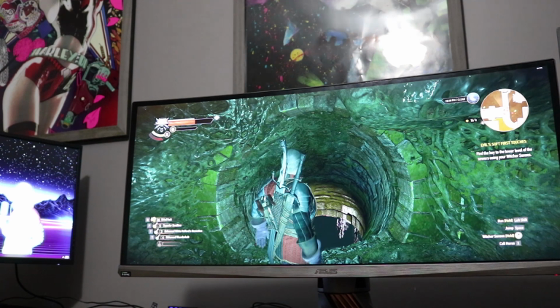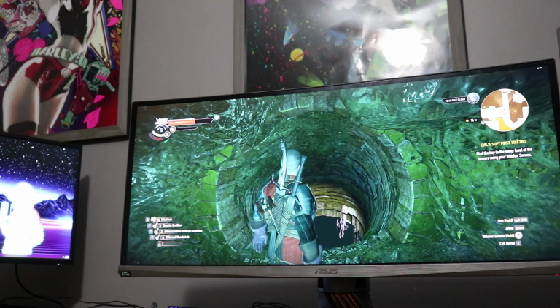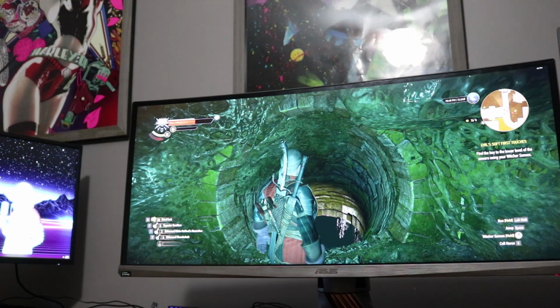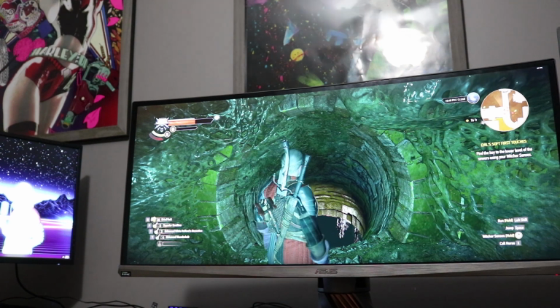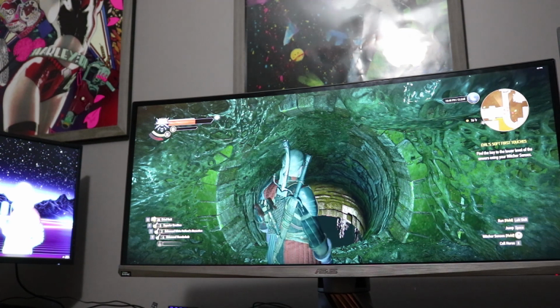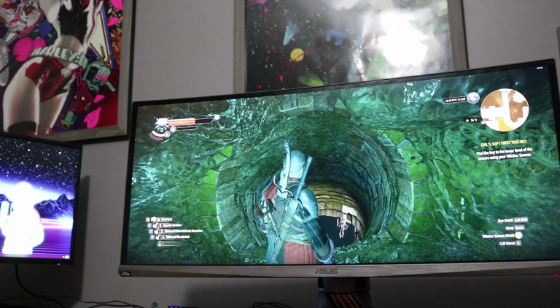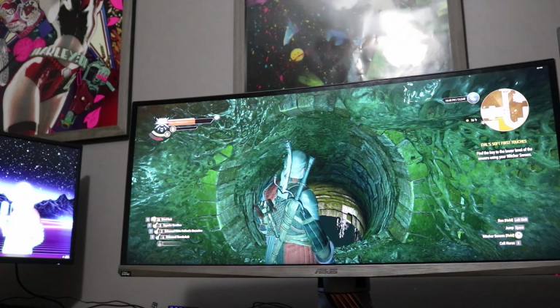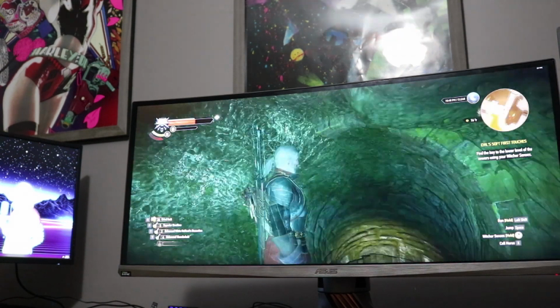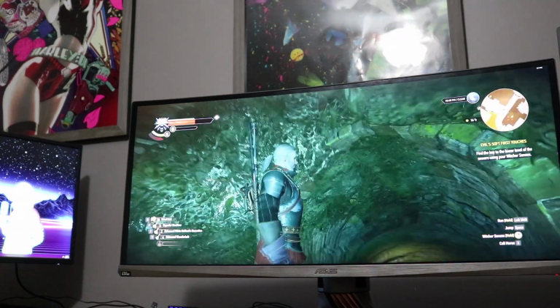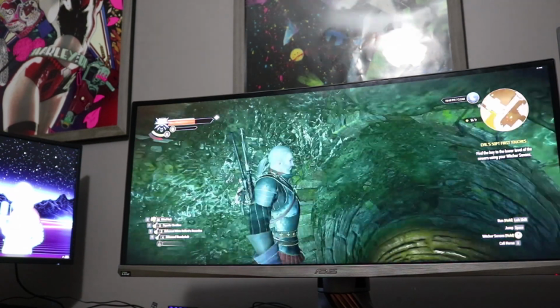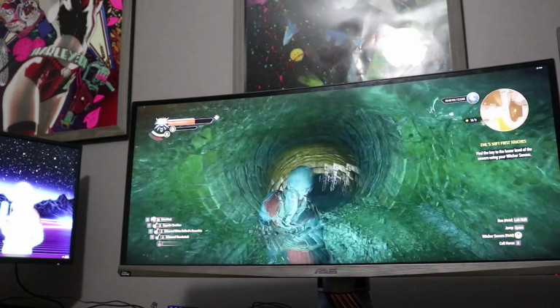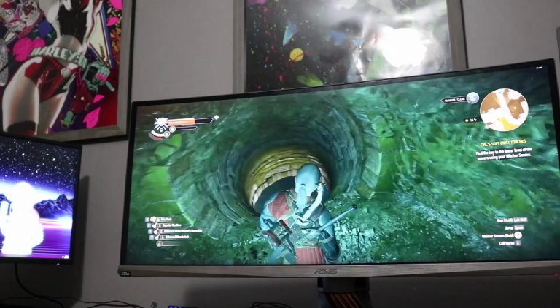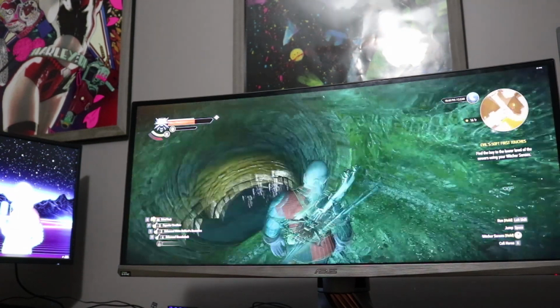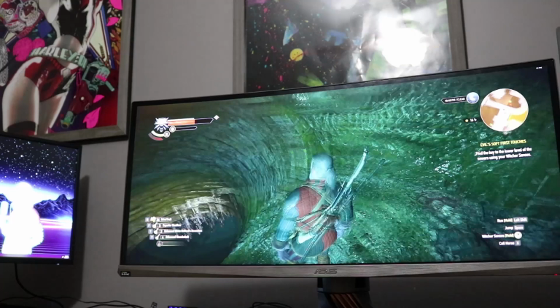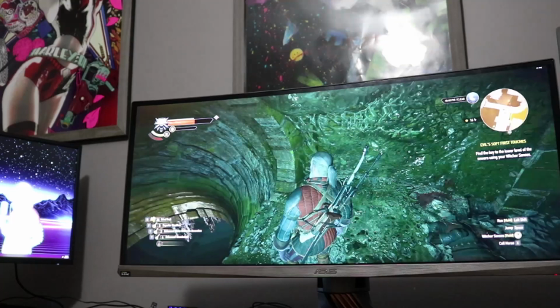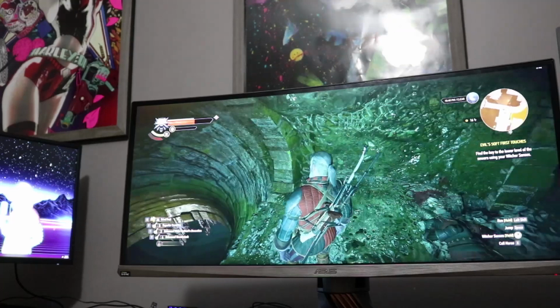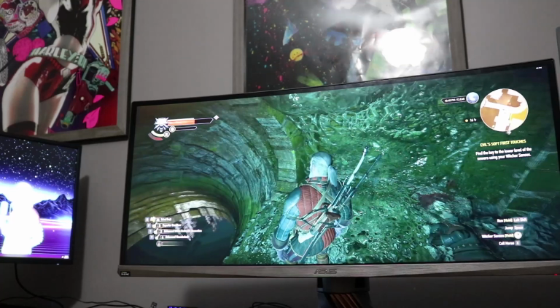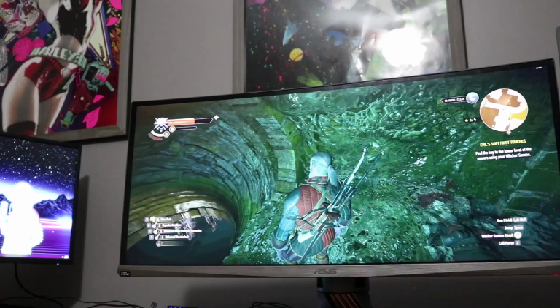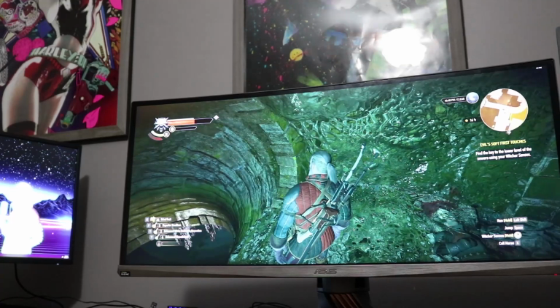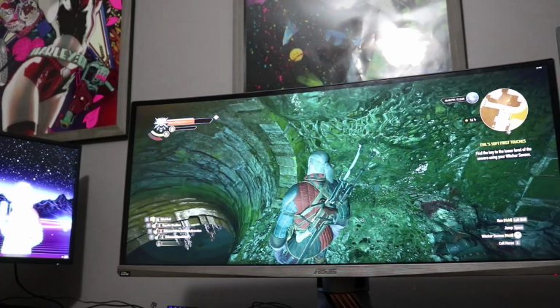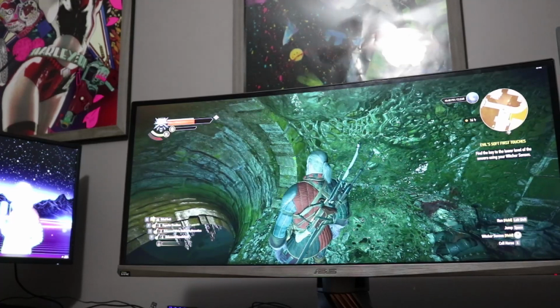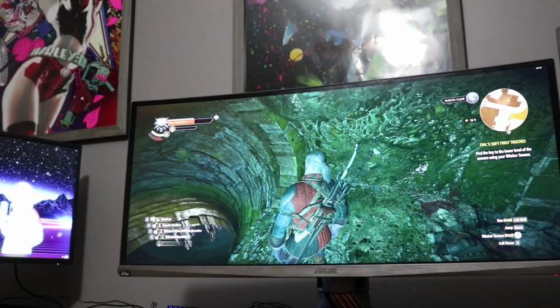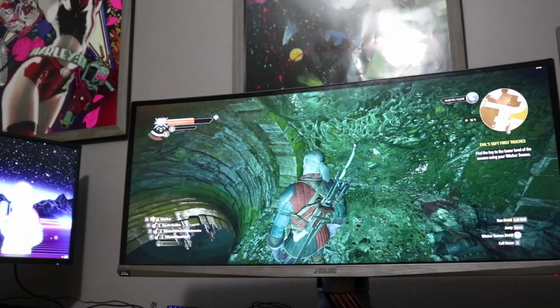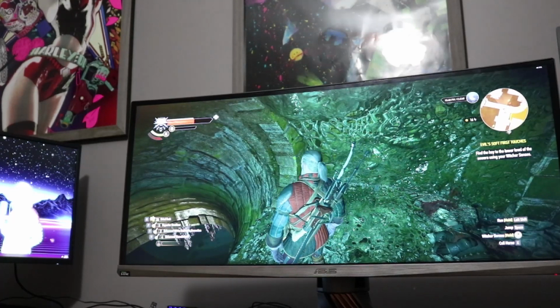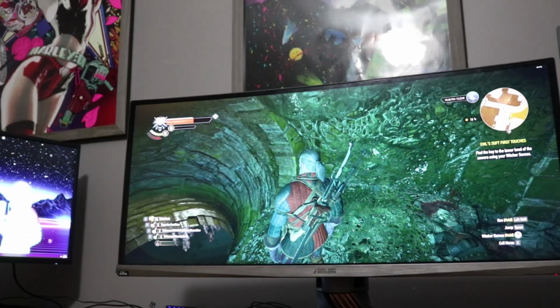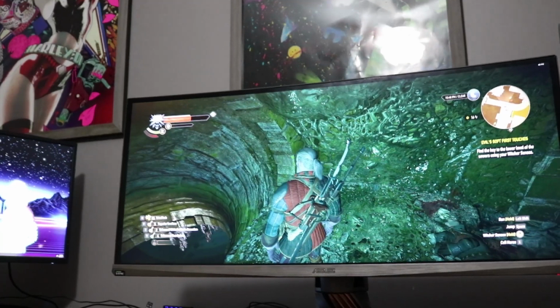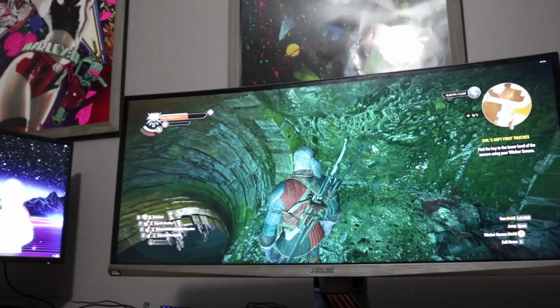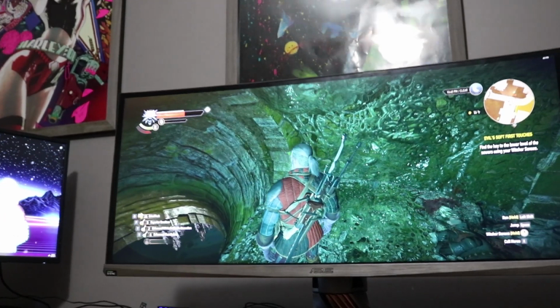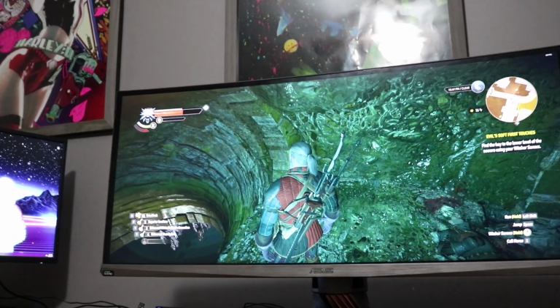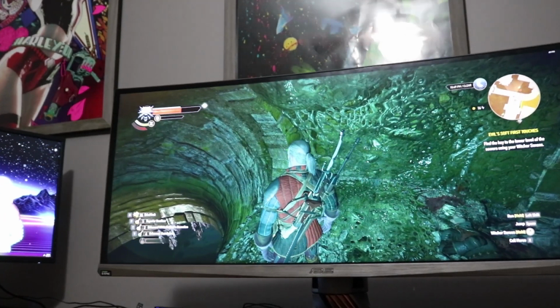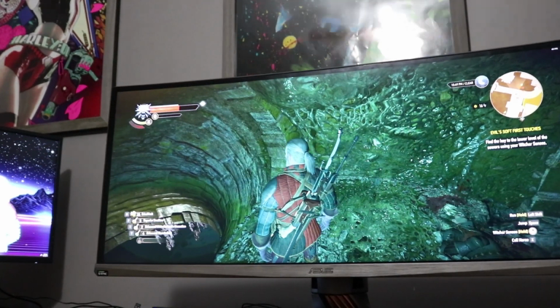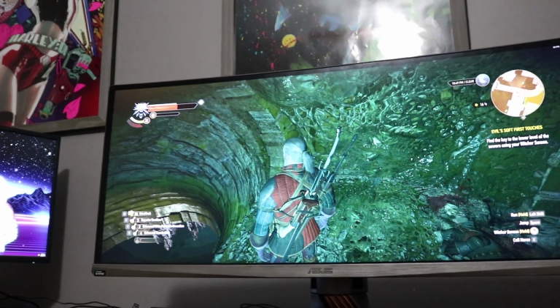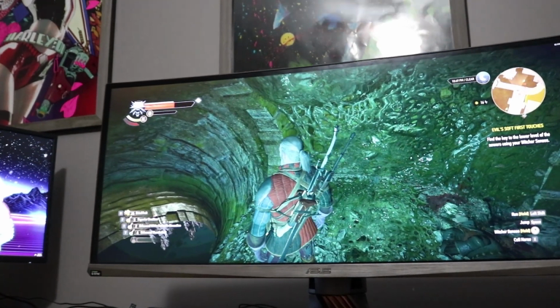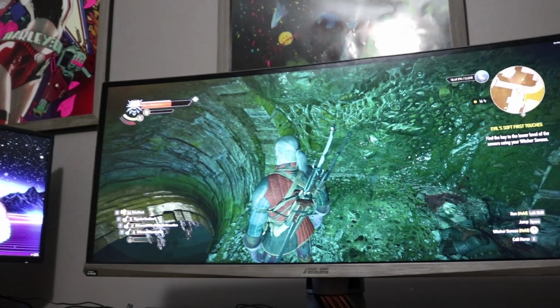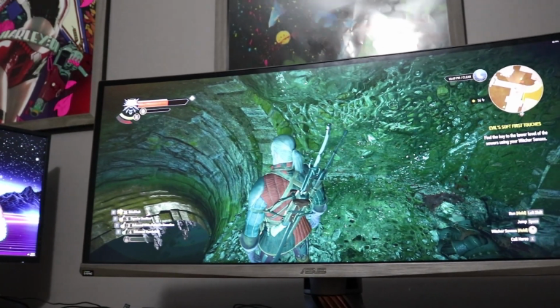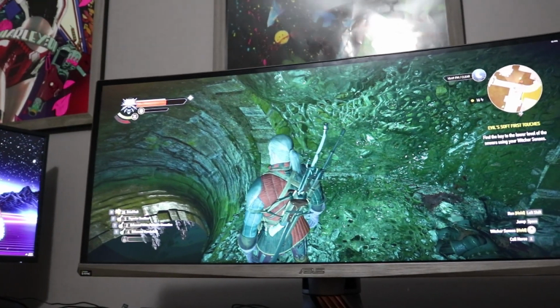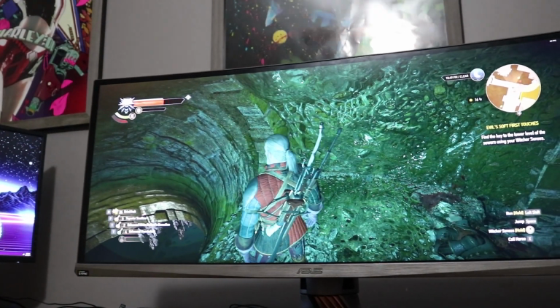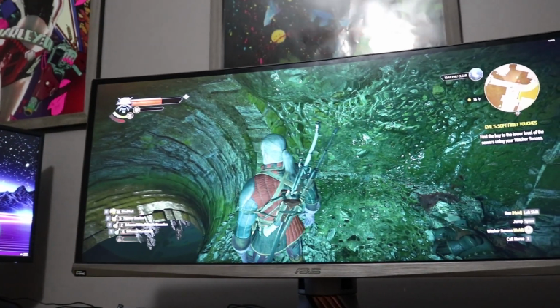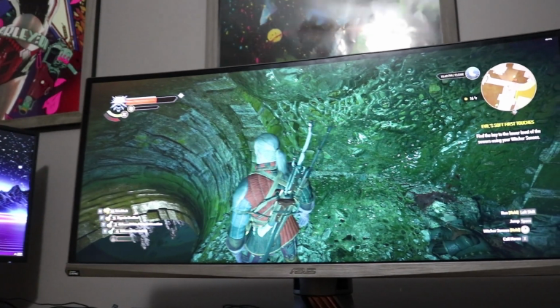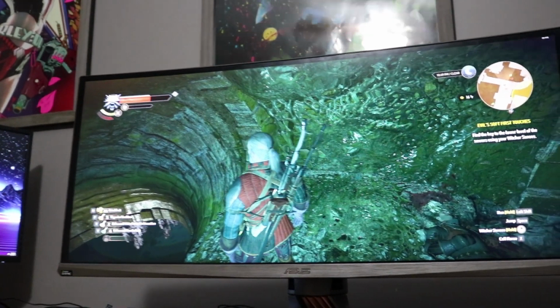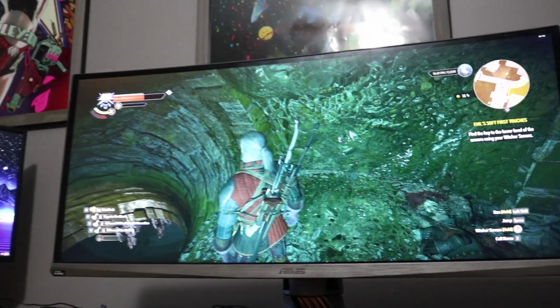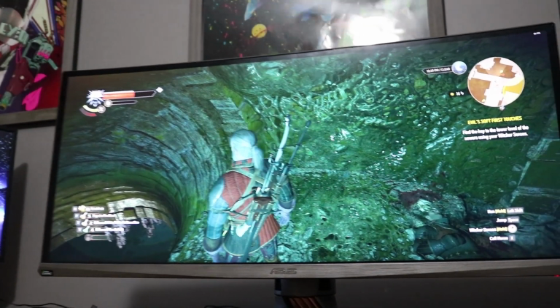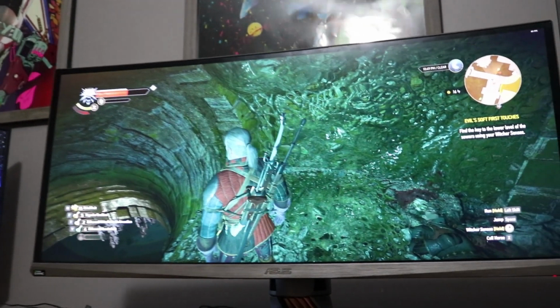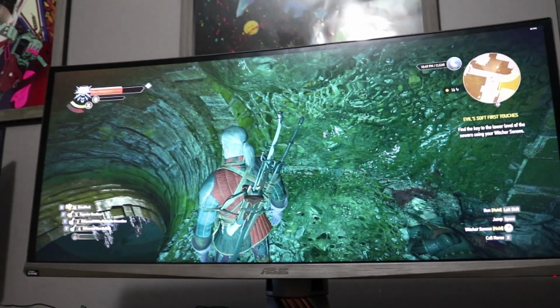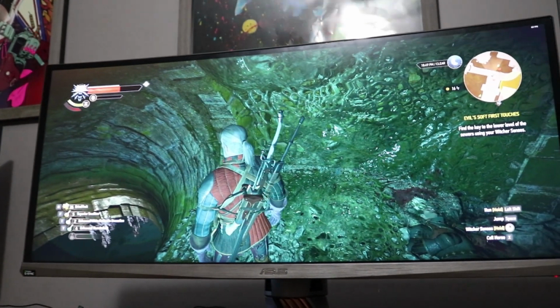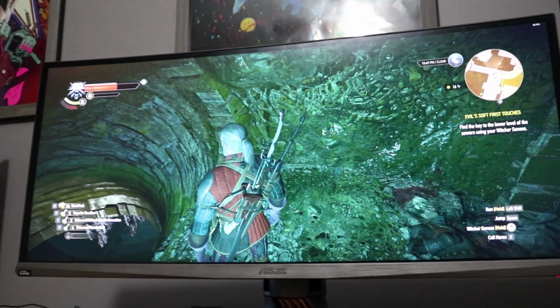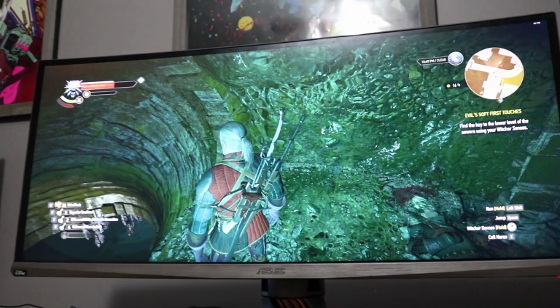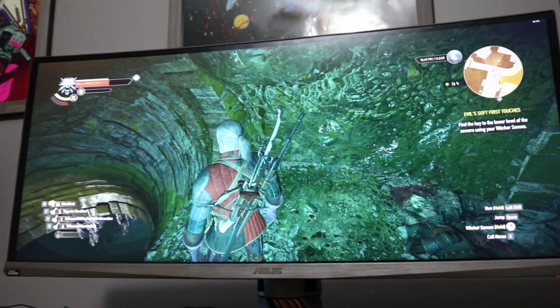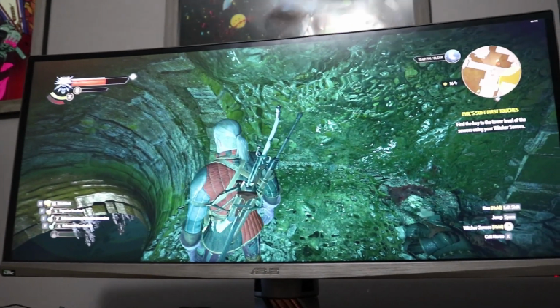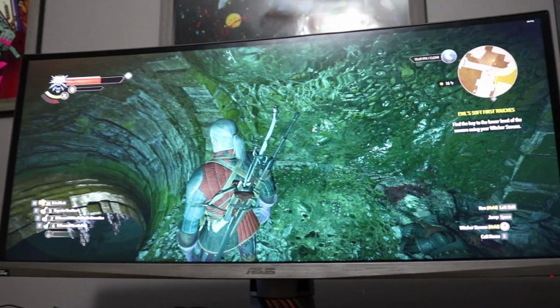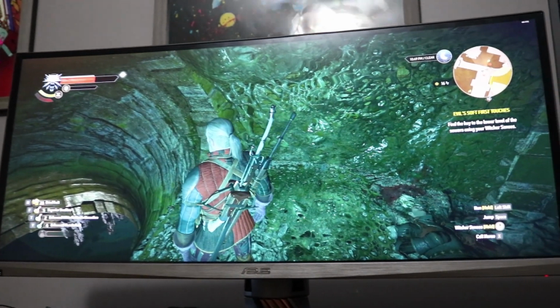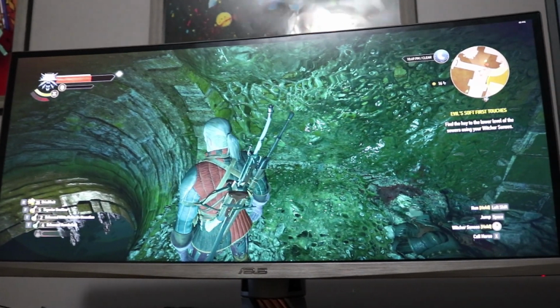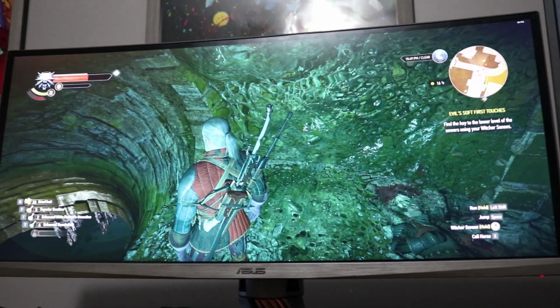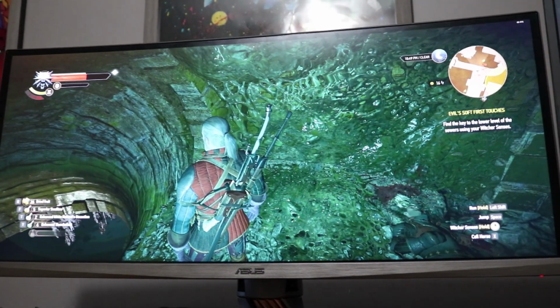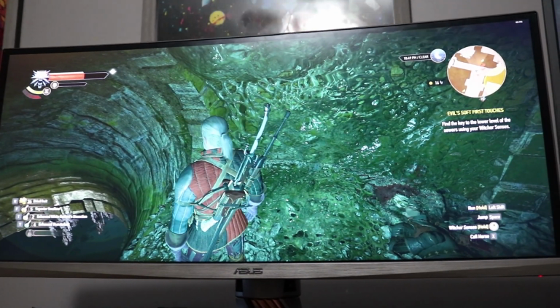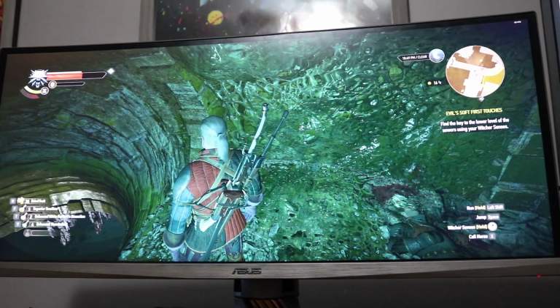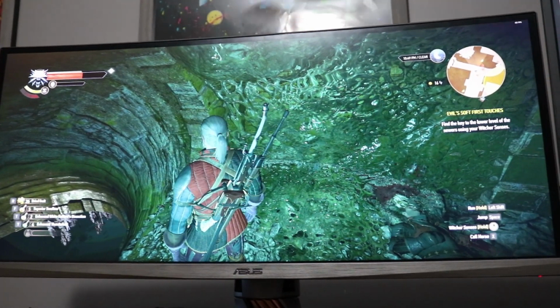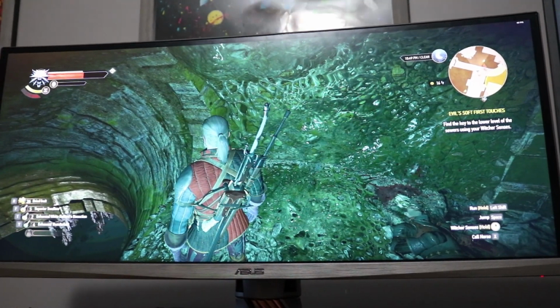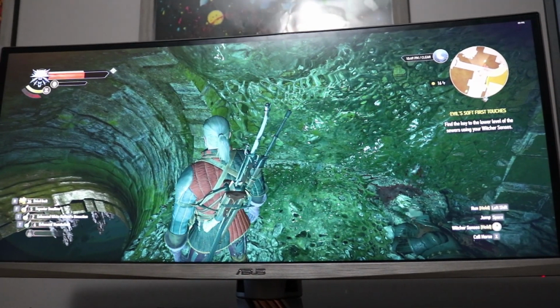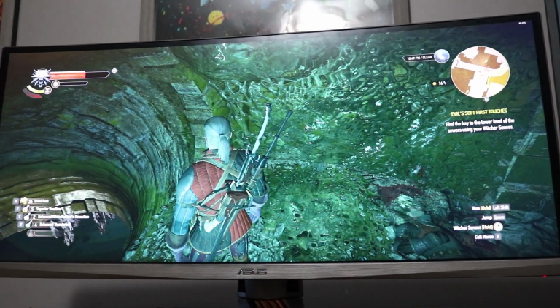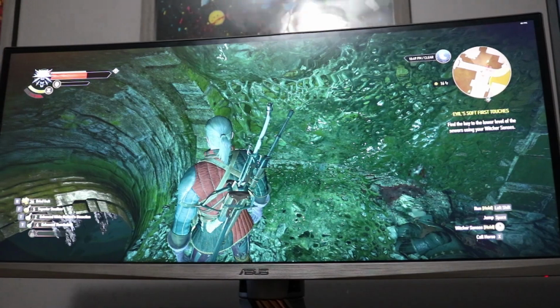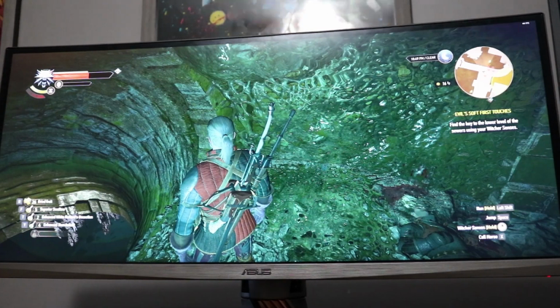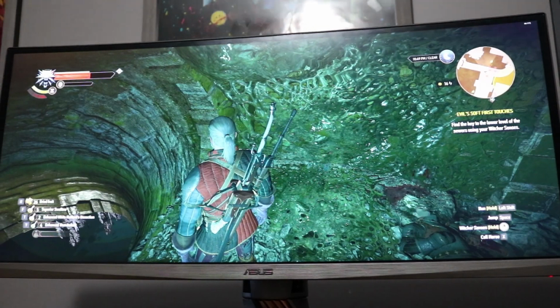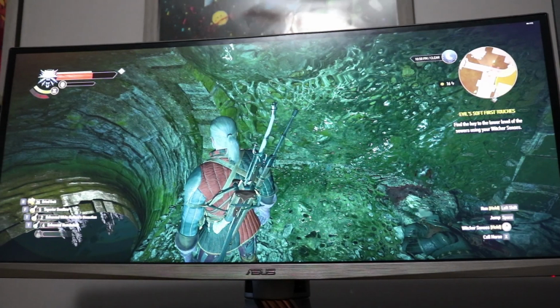The monitor sports a 34-inch, 3440x1440p IPS display. It has 100Hz and G-Sync.